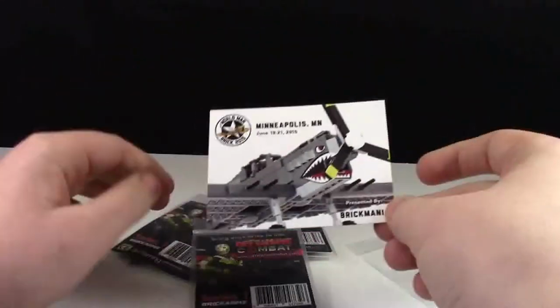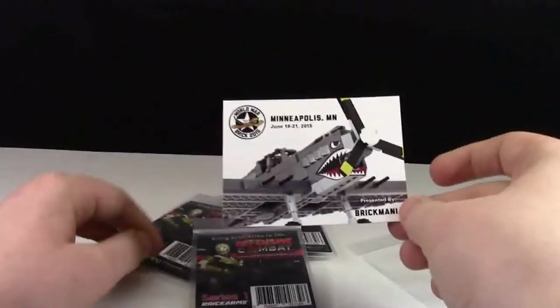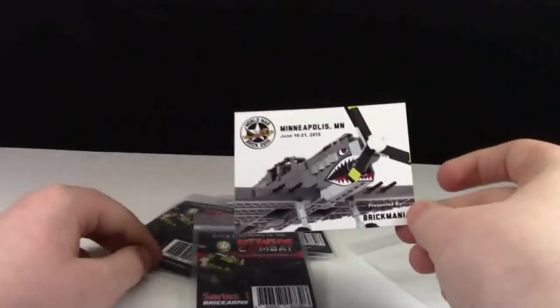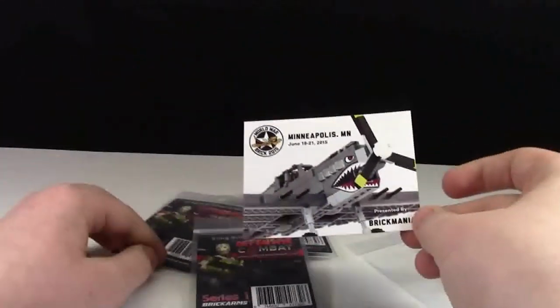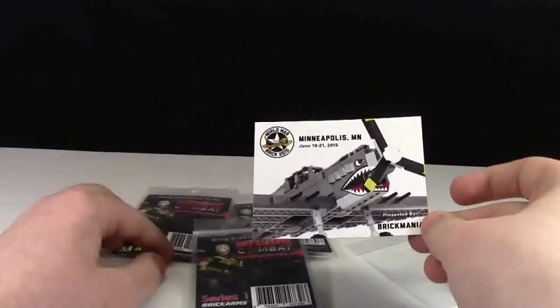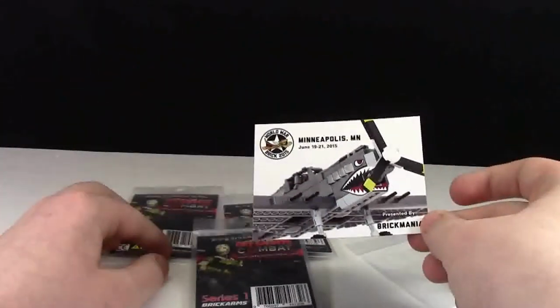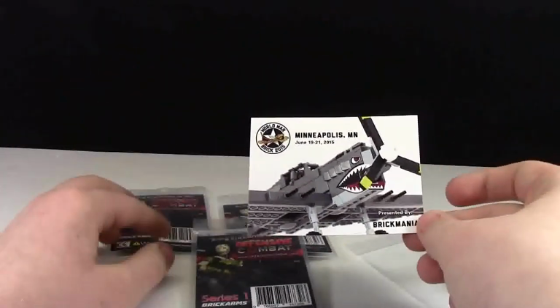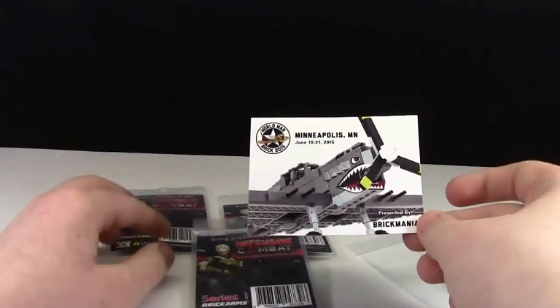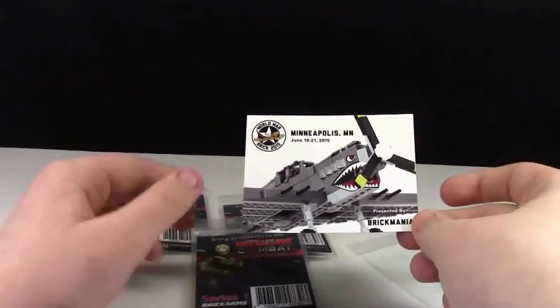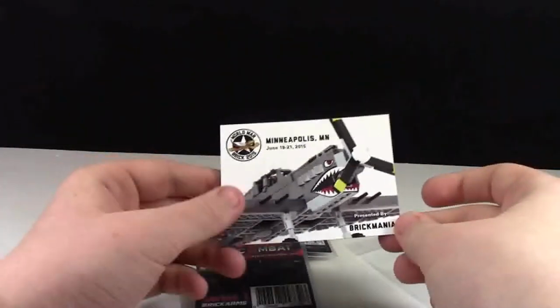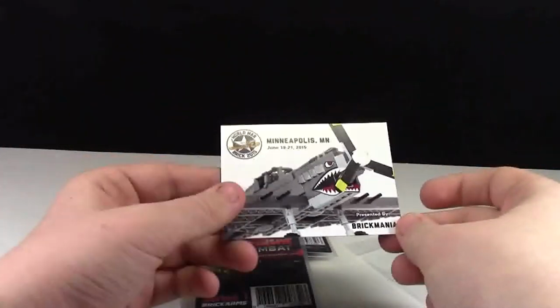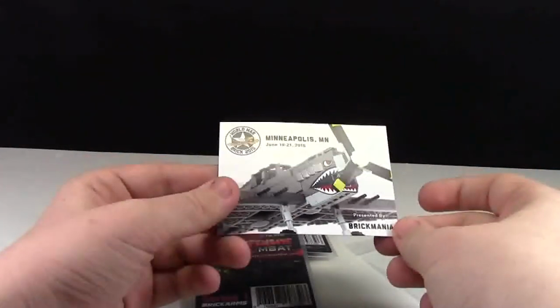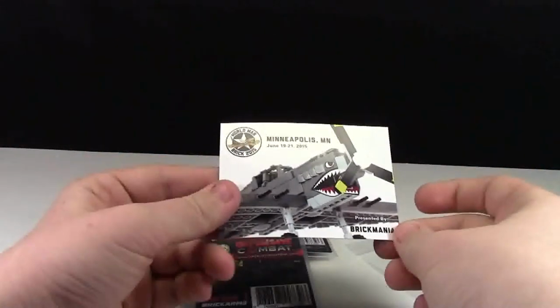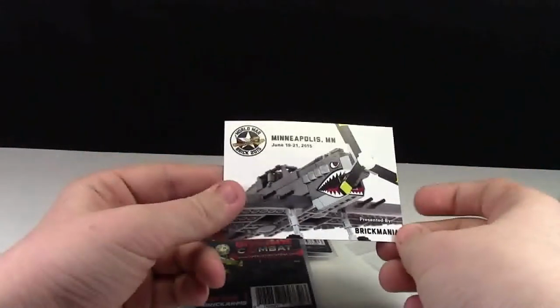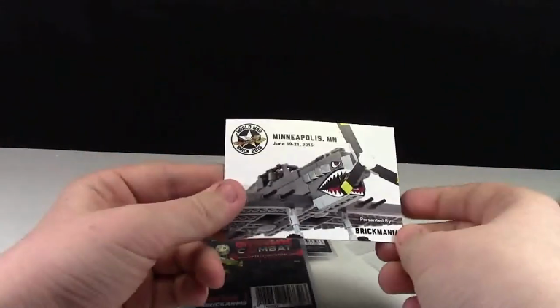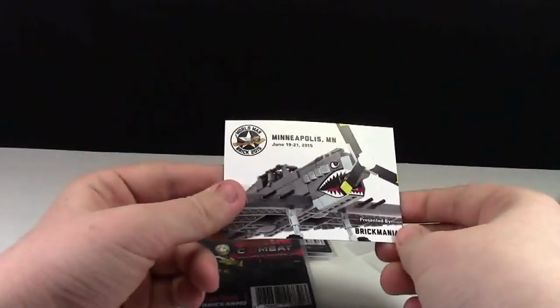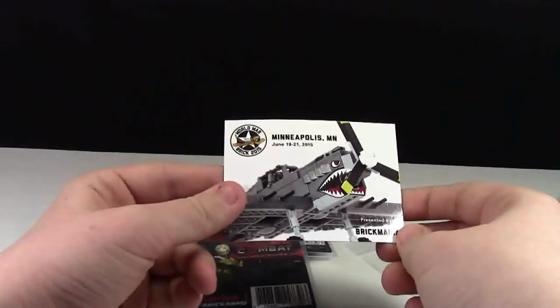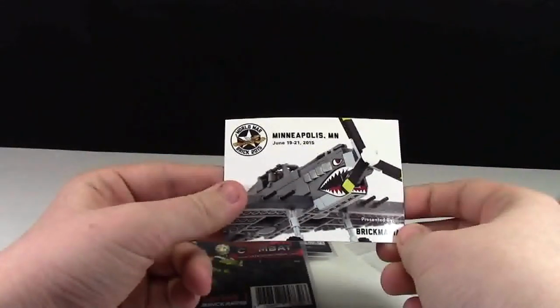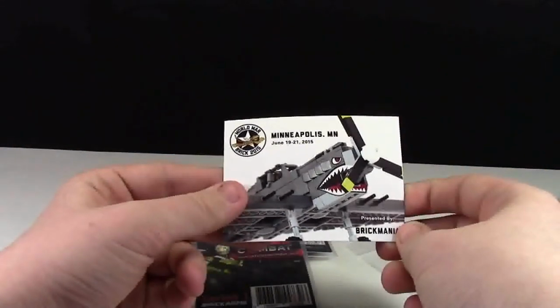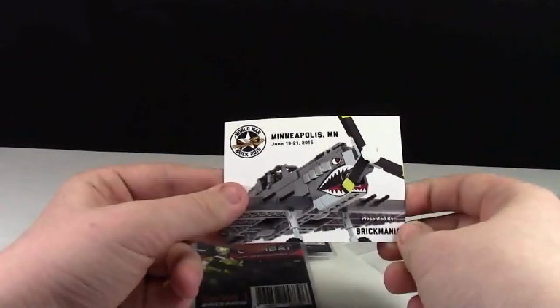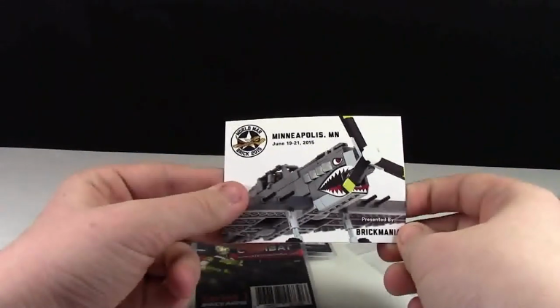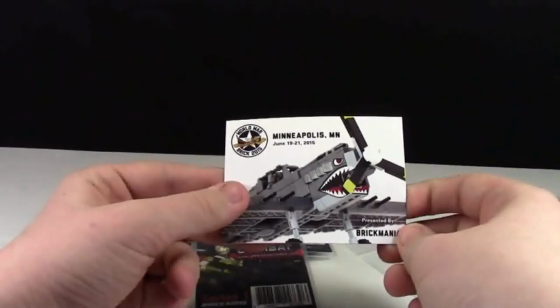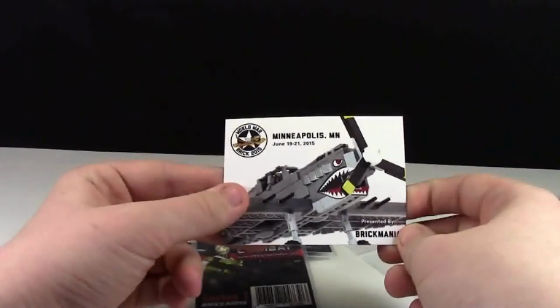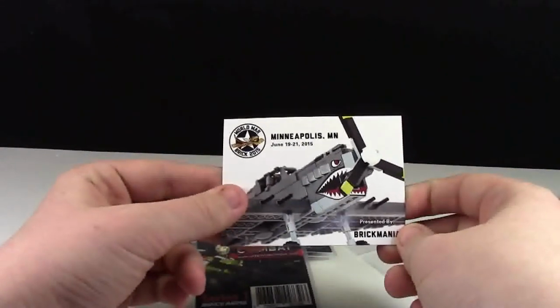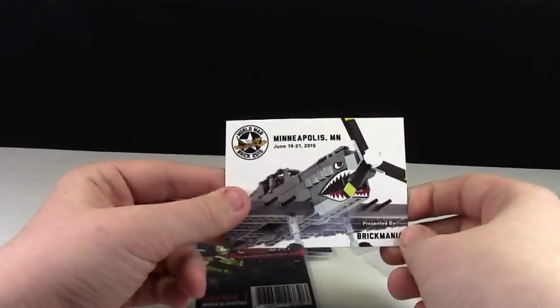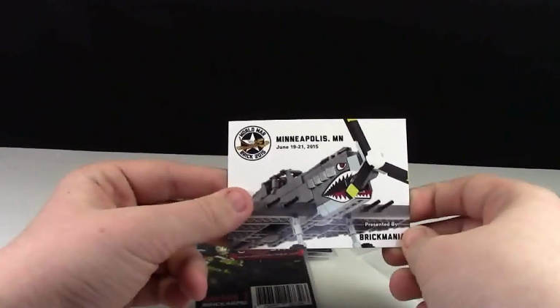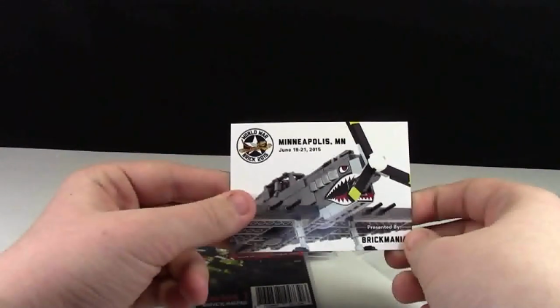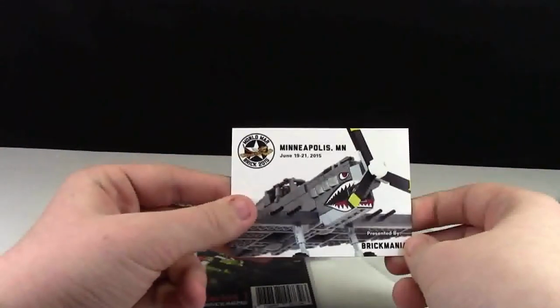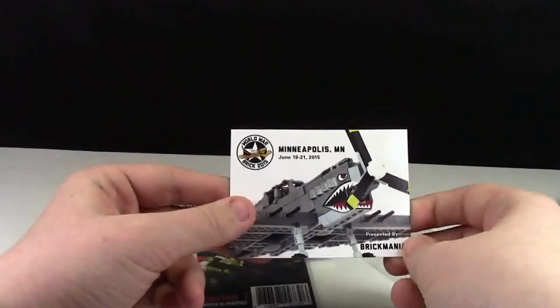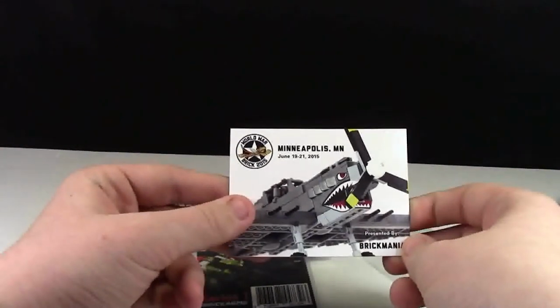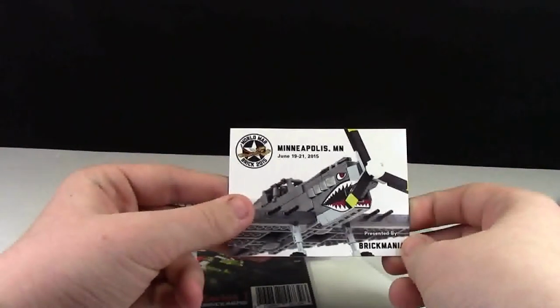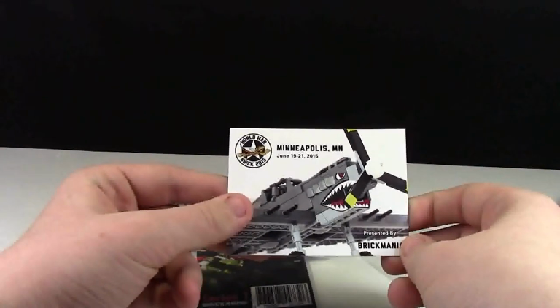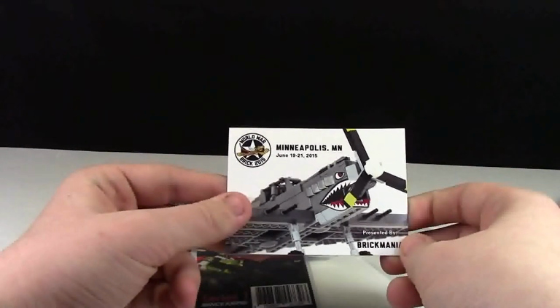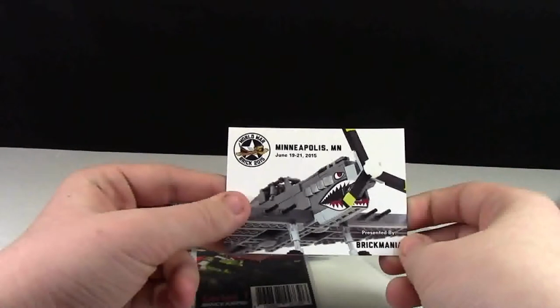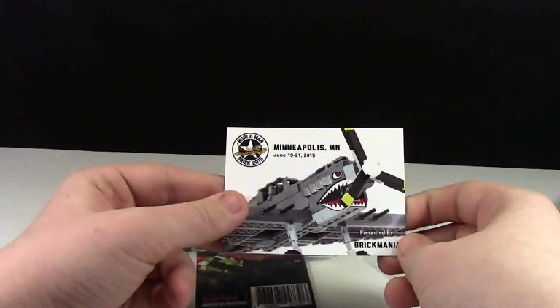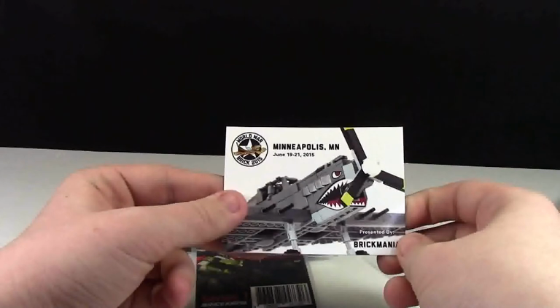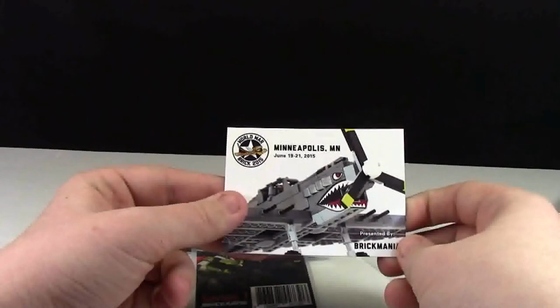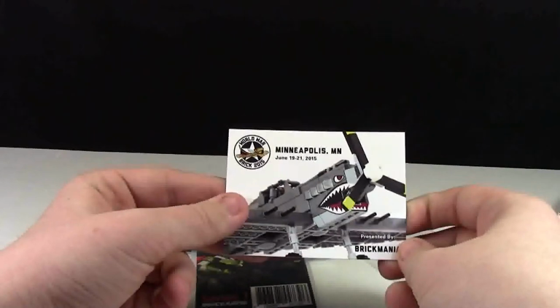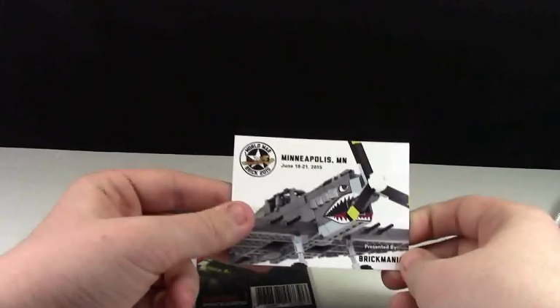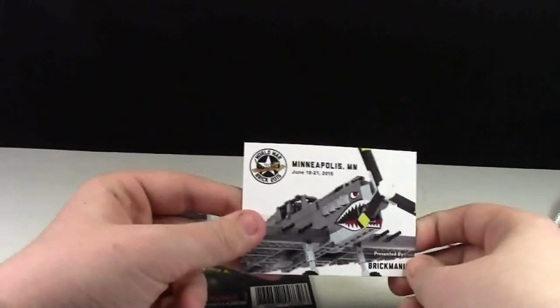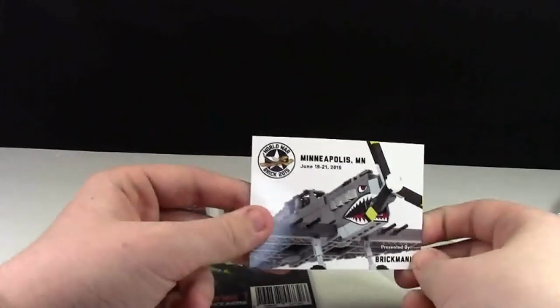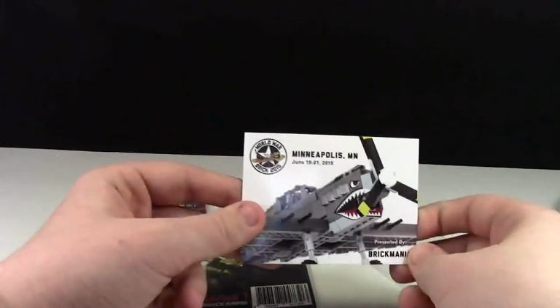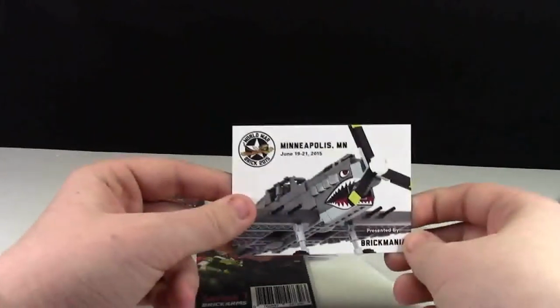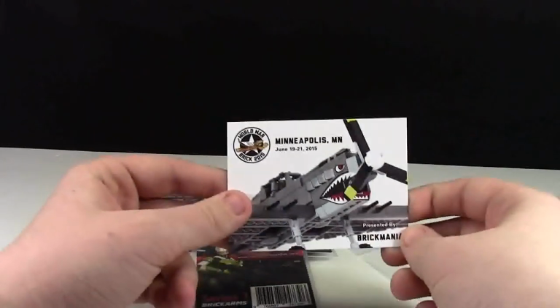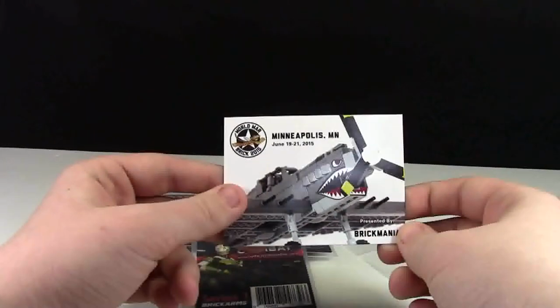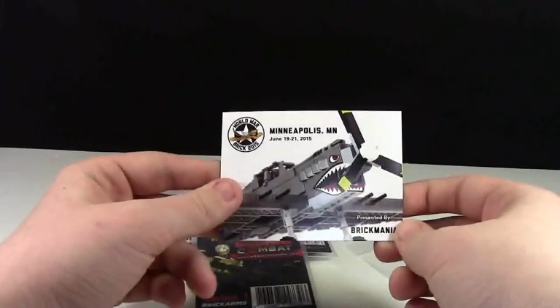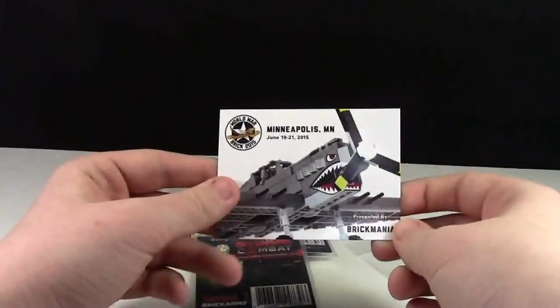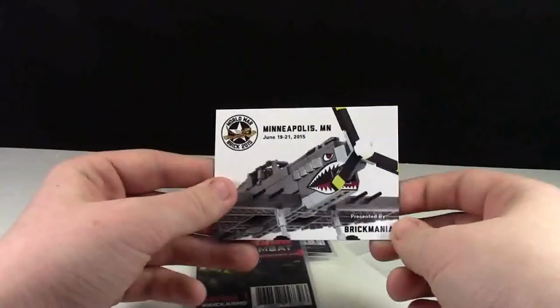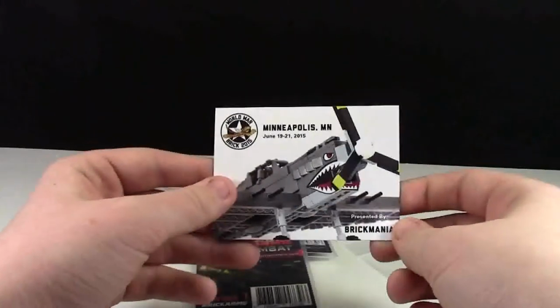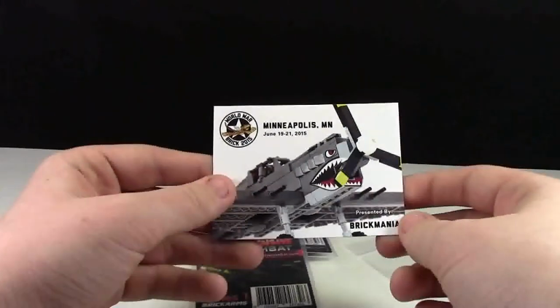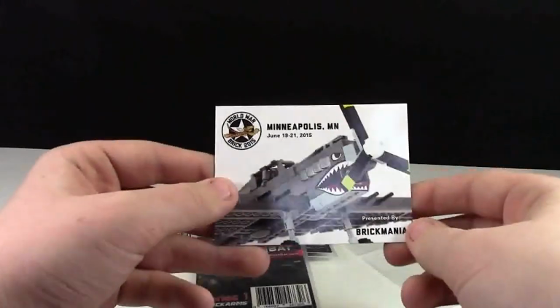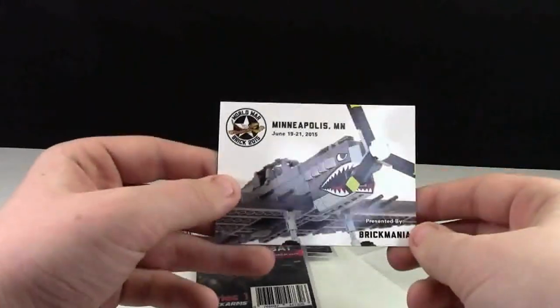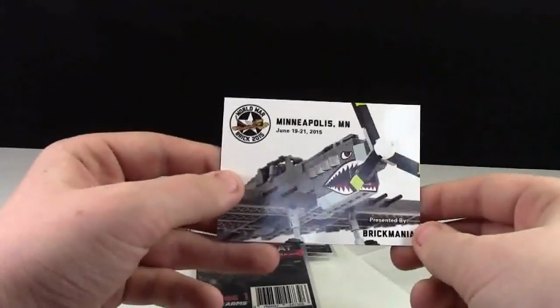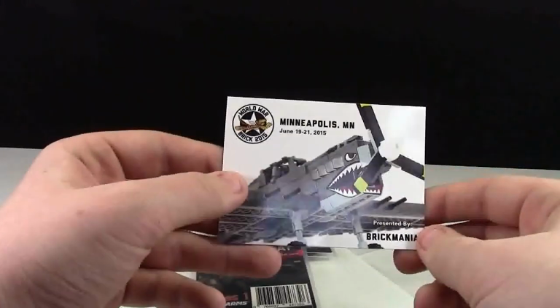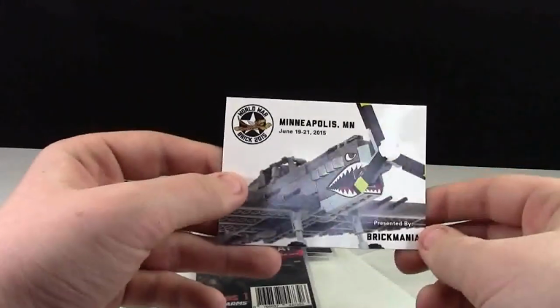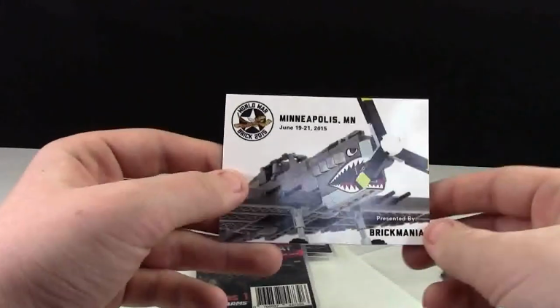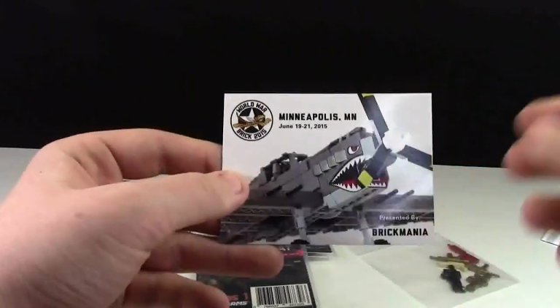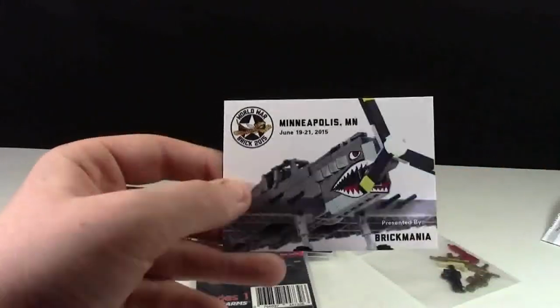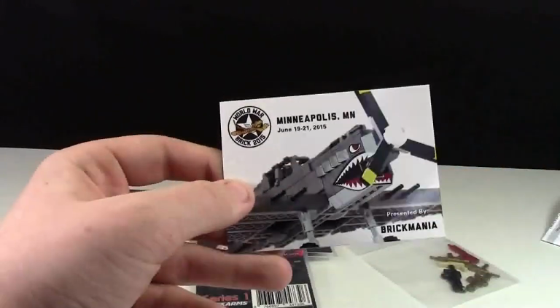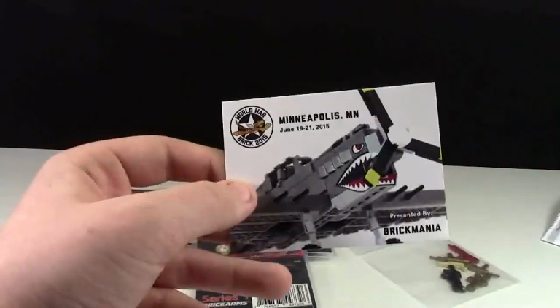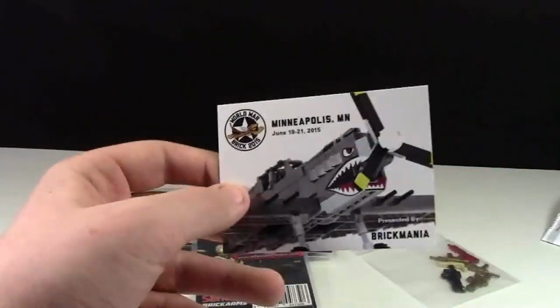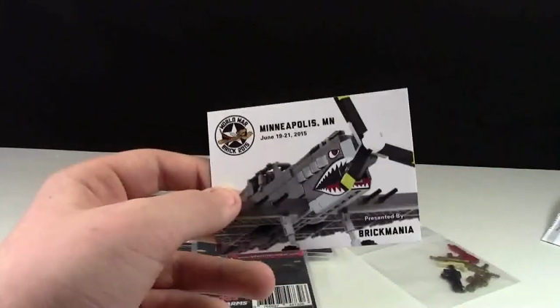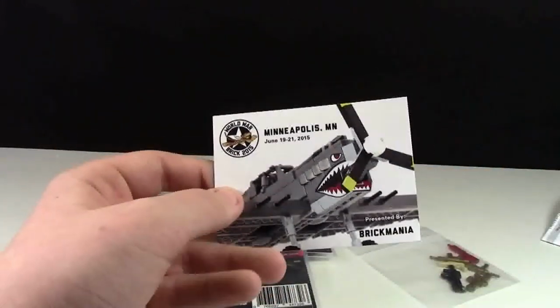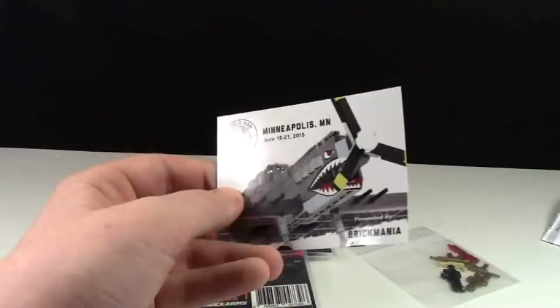This is cool — this brick says World War Brick 2015. It's a different one than the last one I got; I have several of these now.